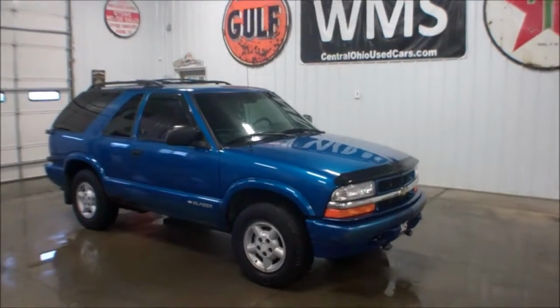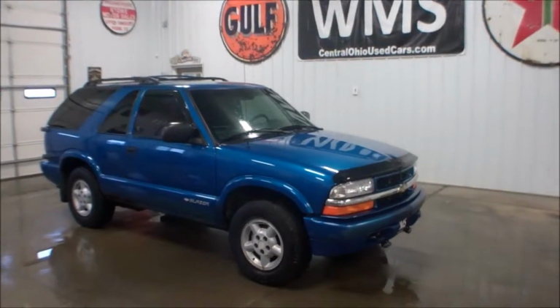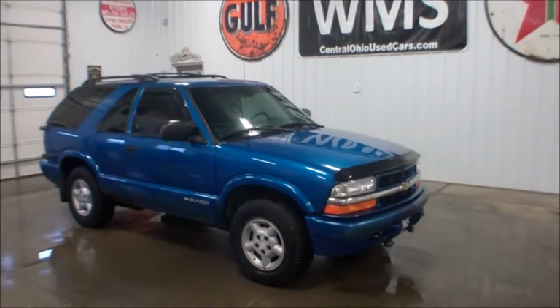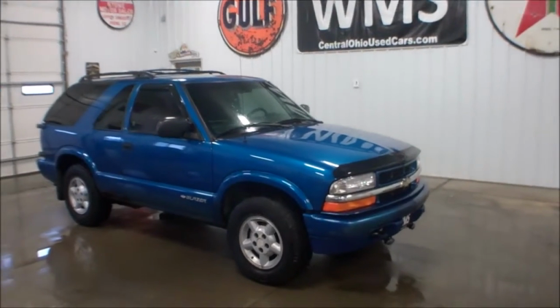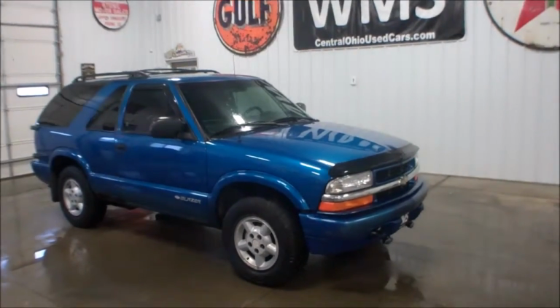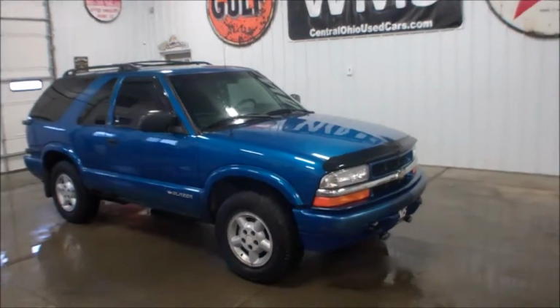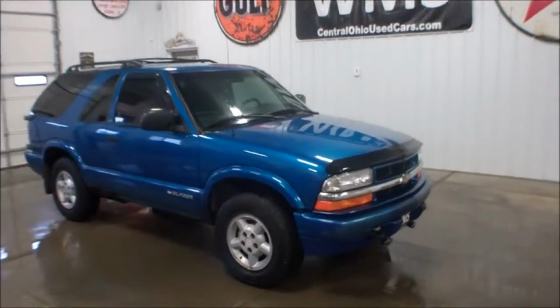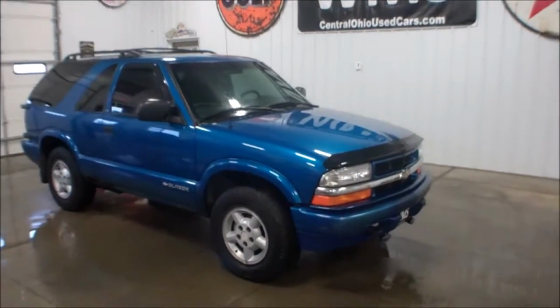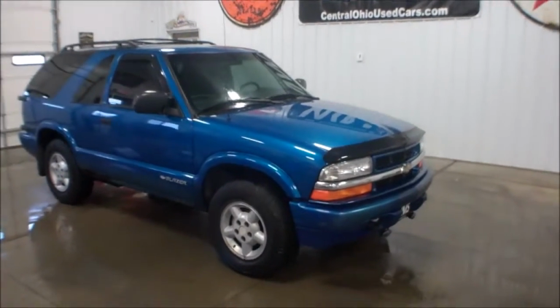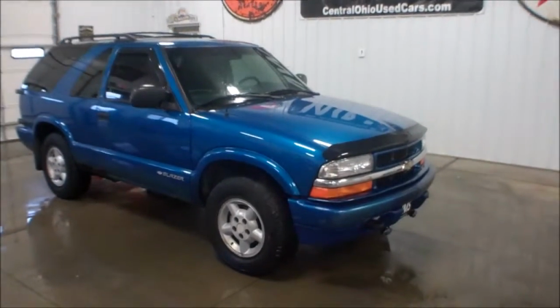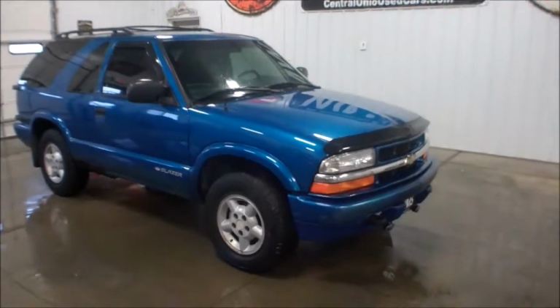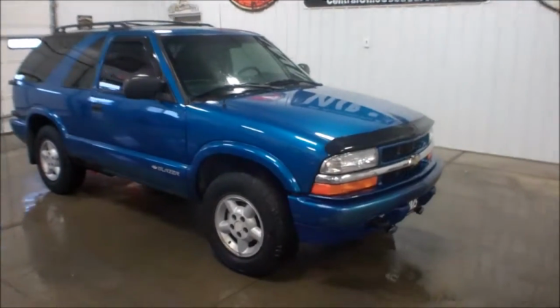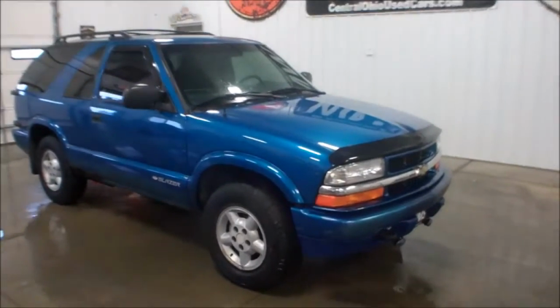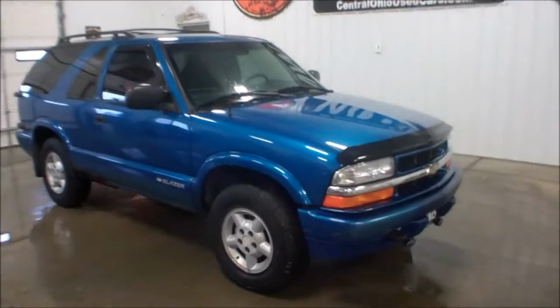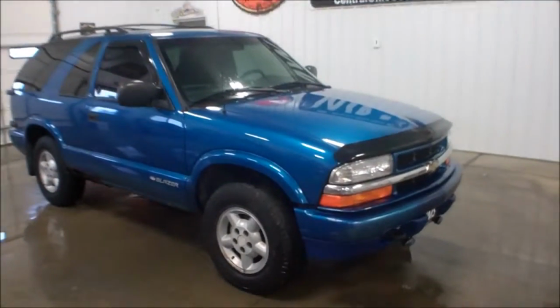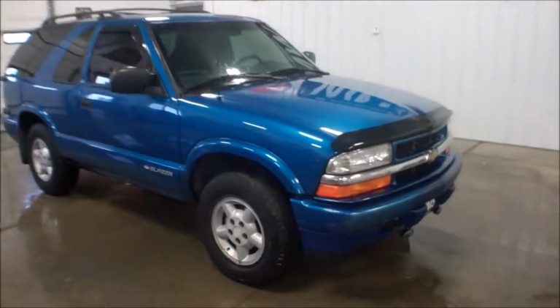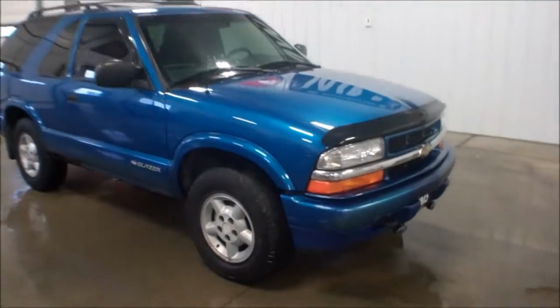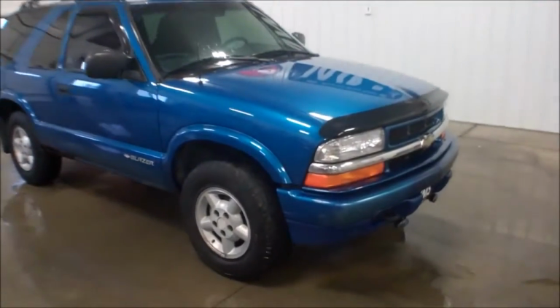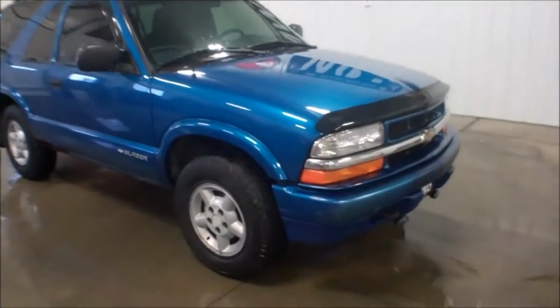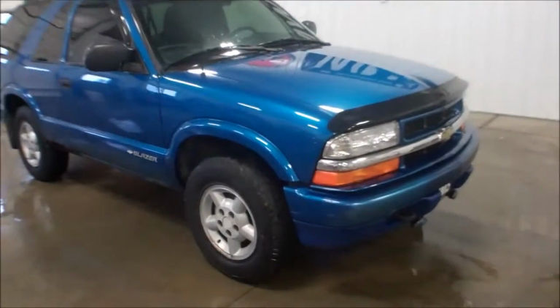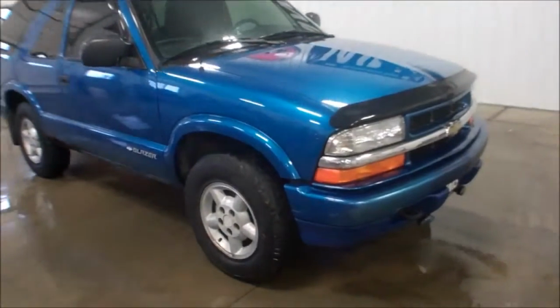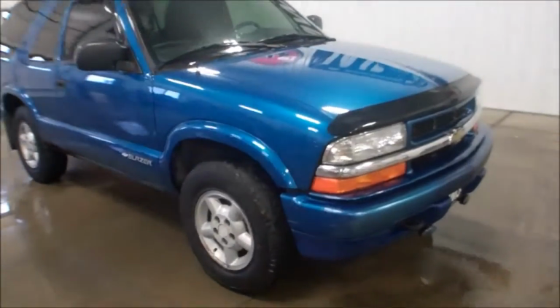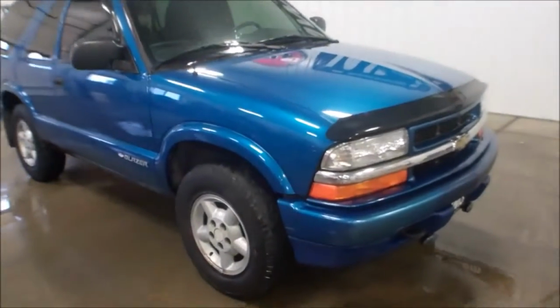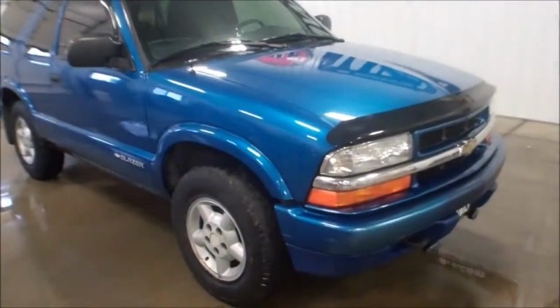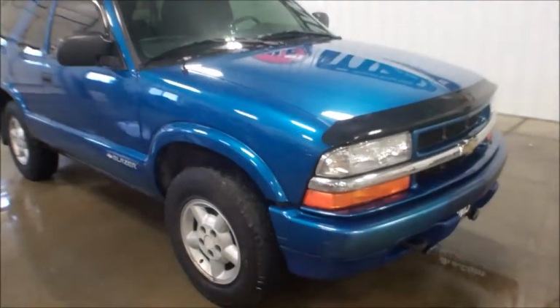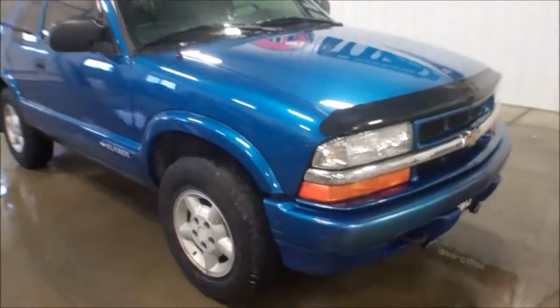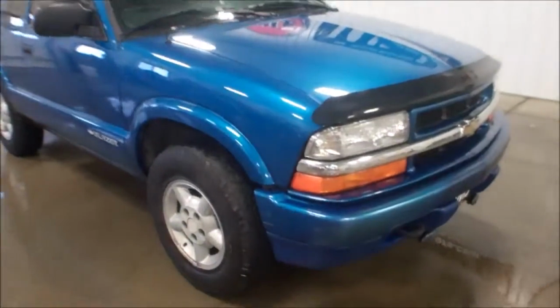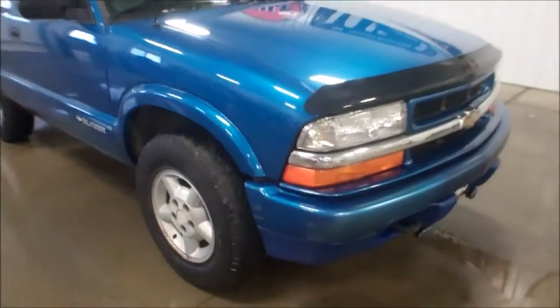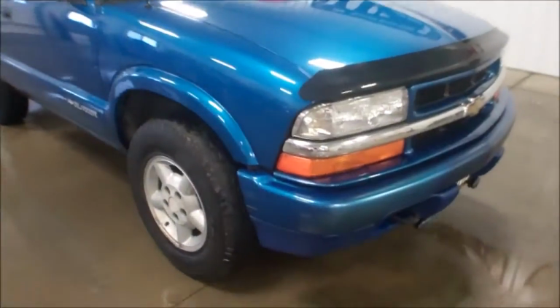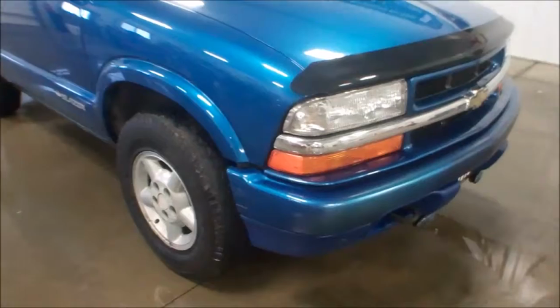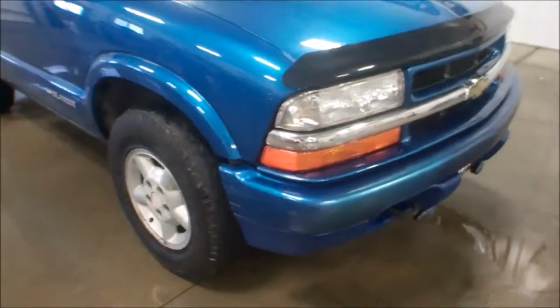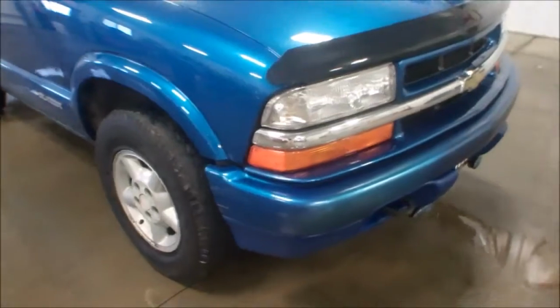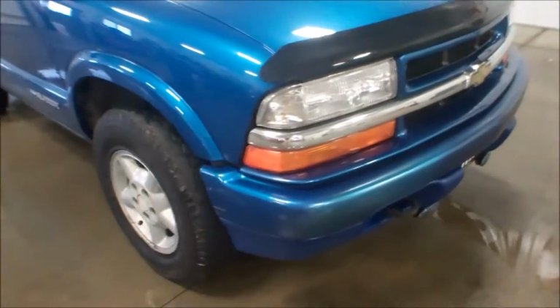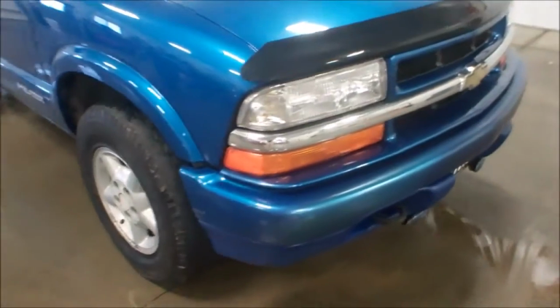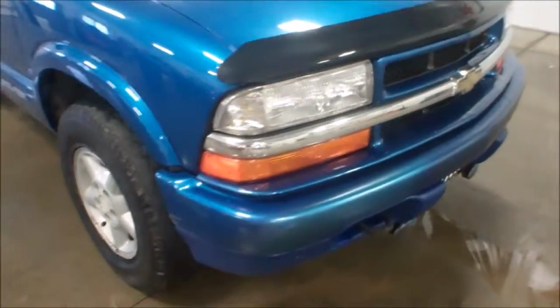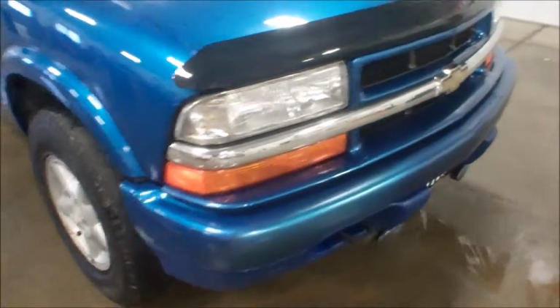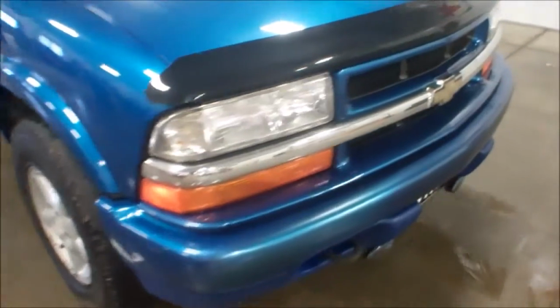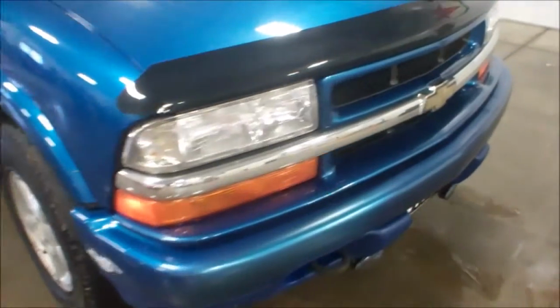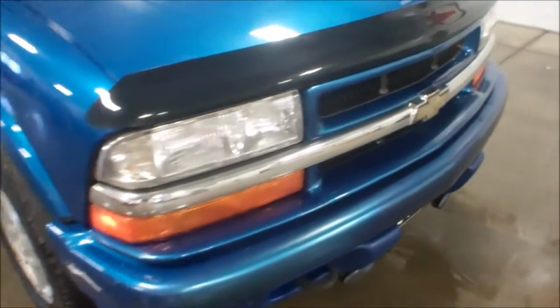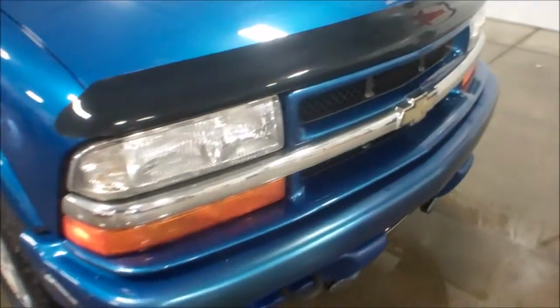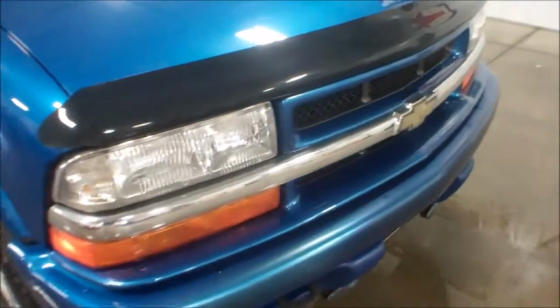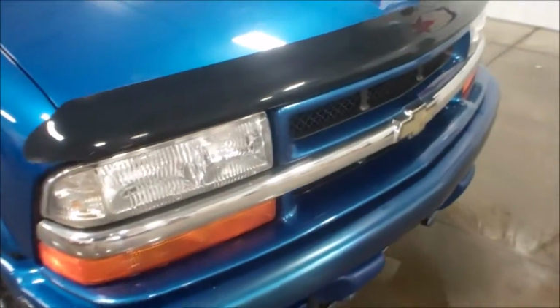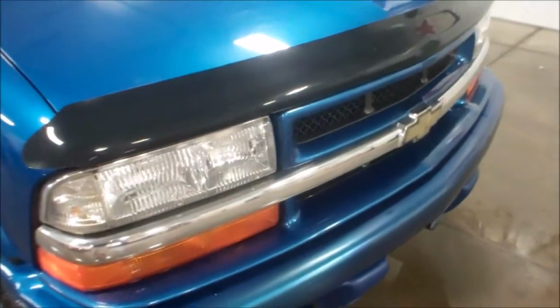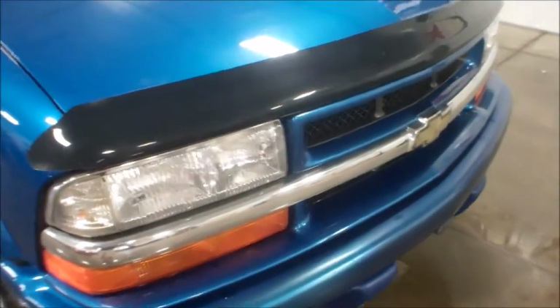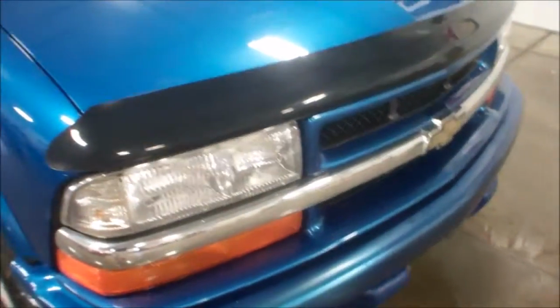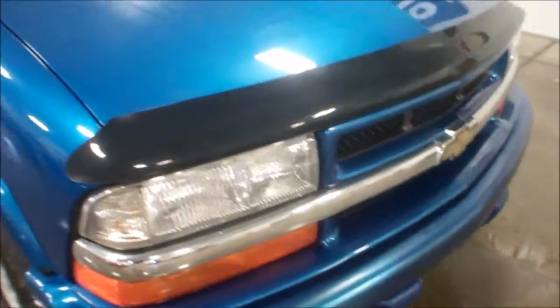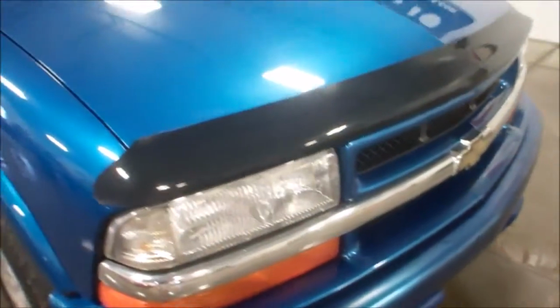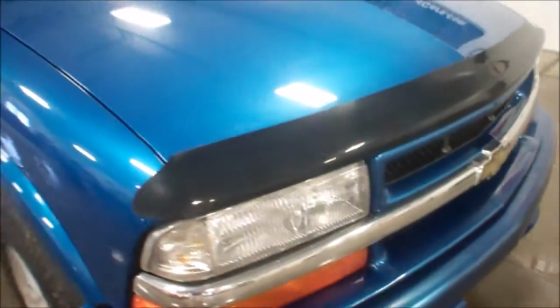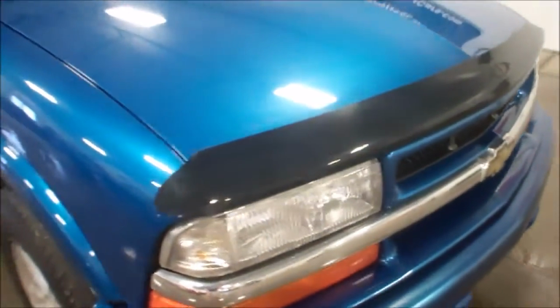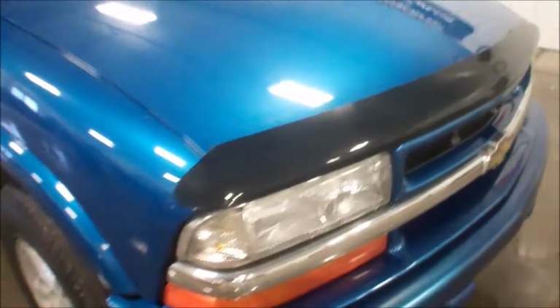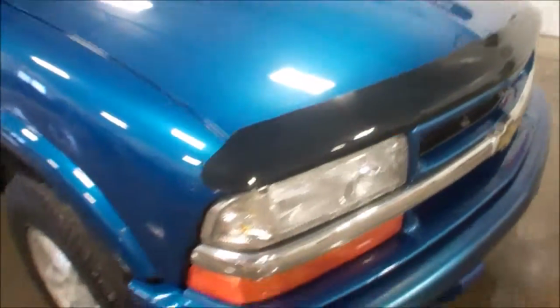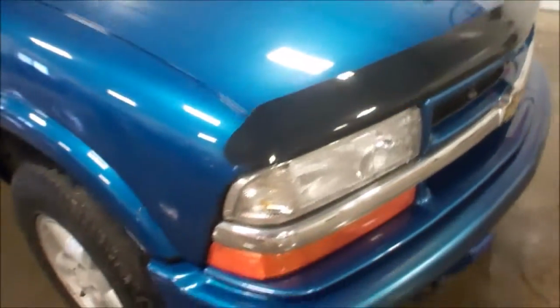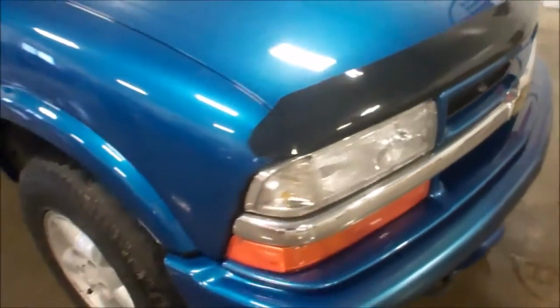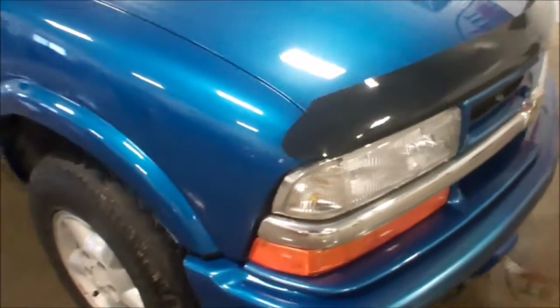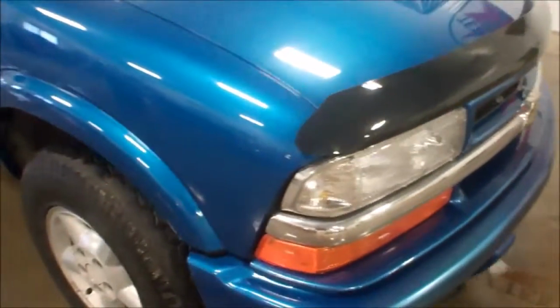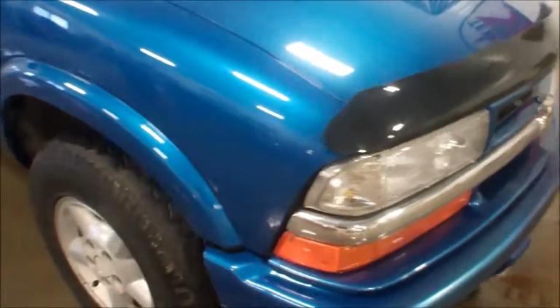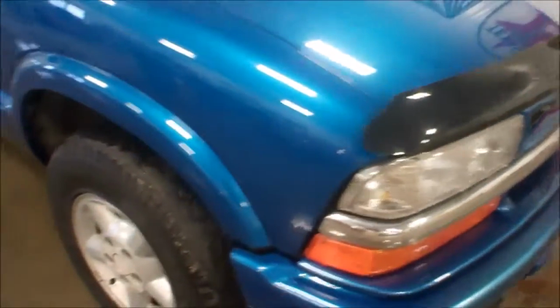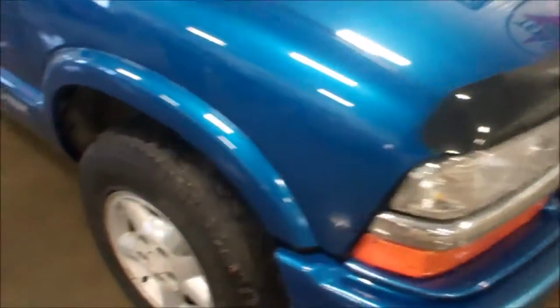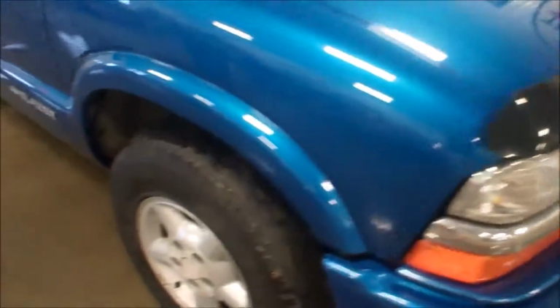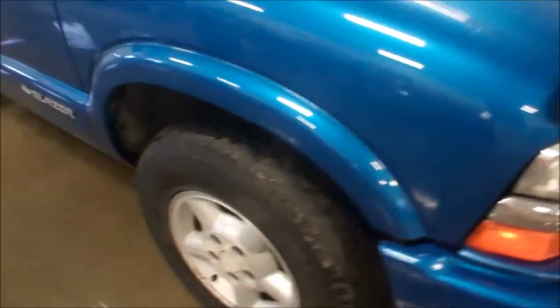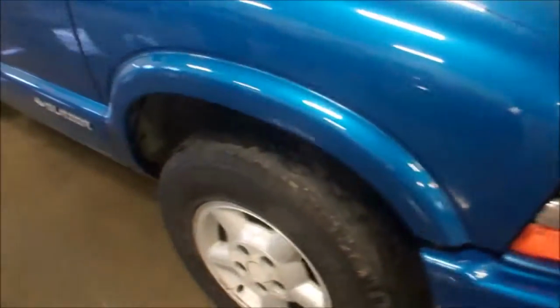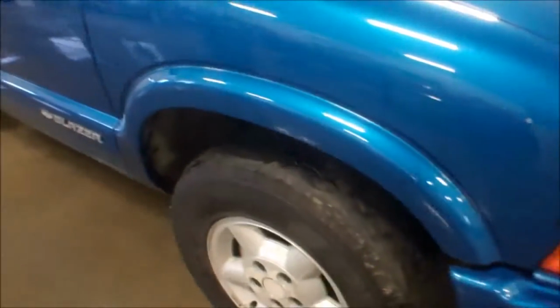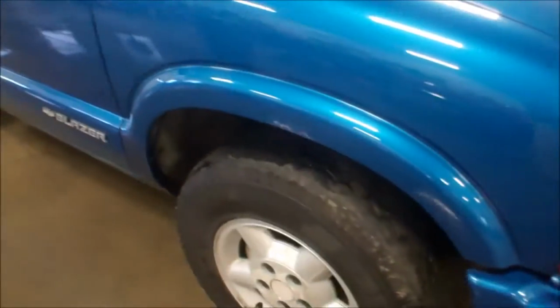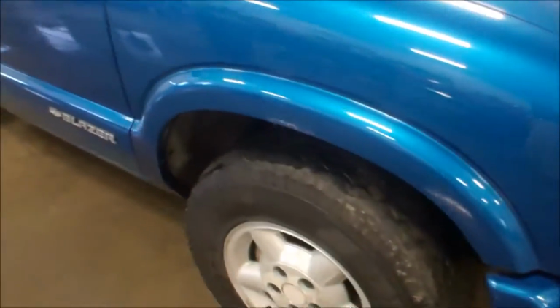Hi, this is Bailey here at WMSOhio.com. Today I'm going to show you a 2000 Chevy Blazer.